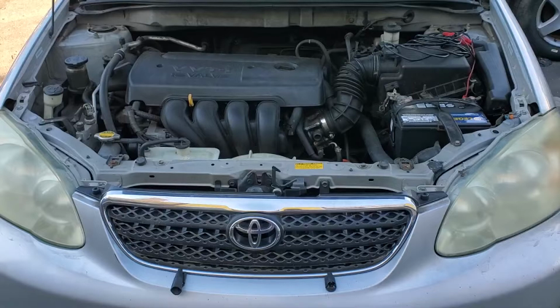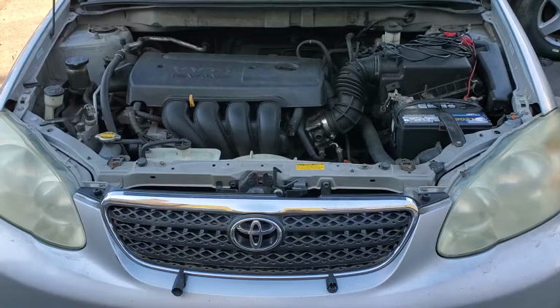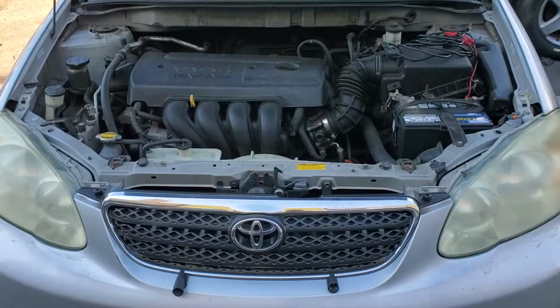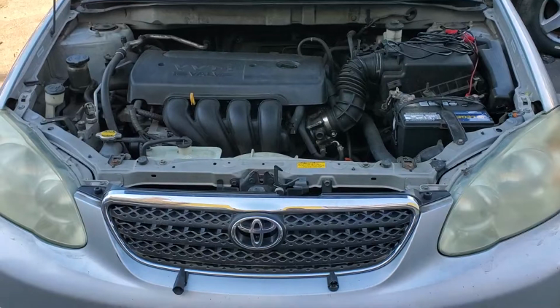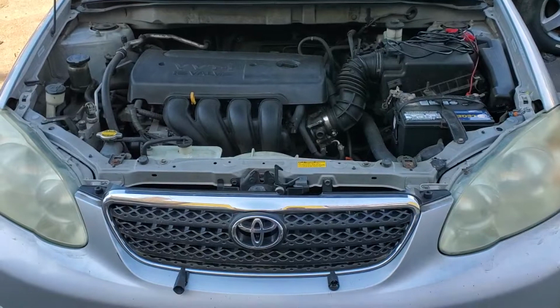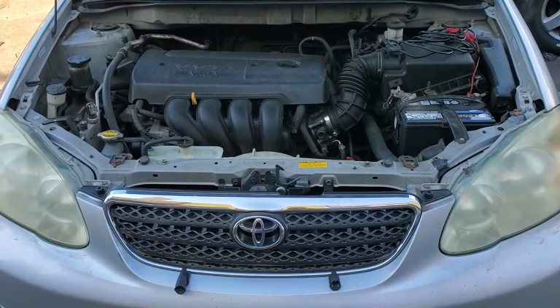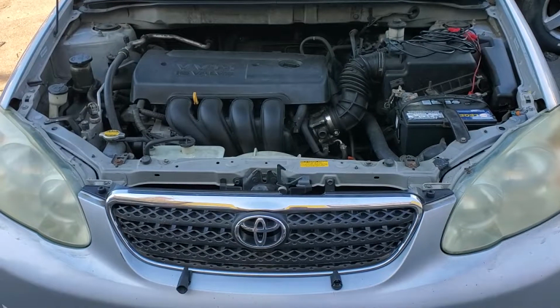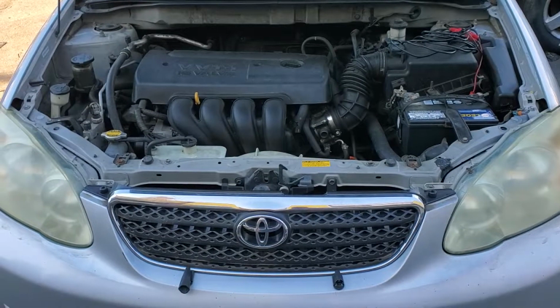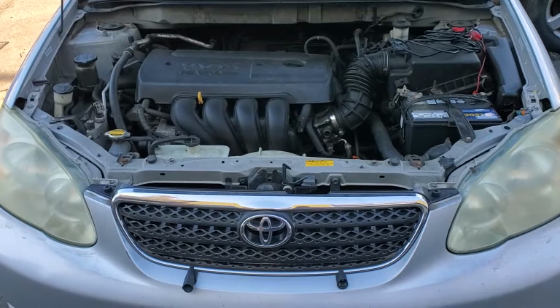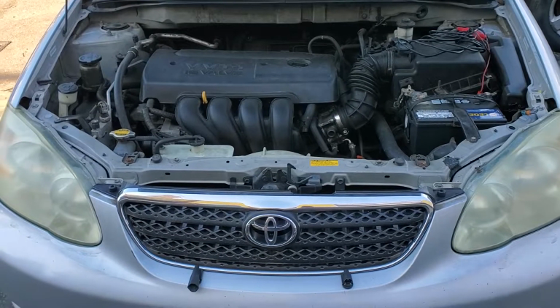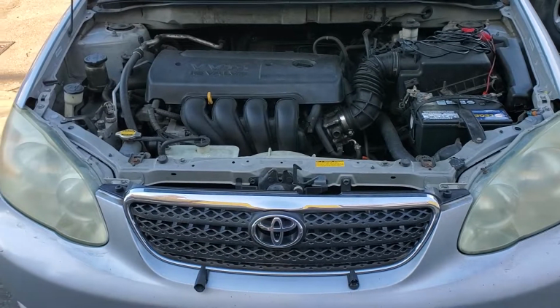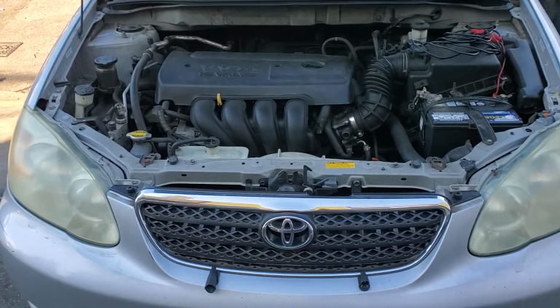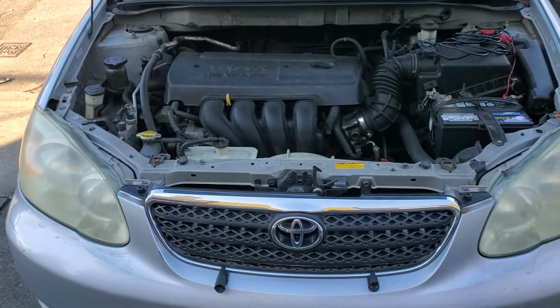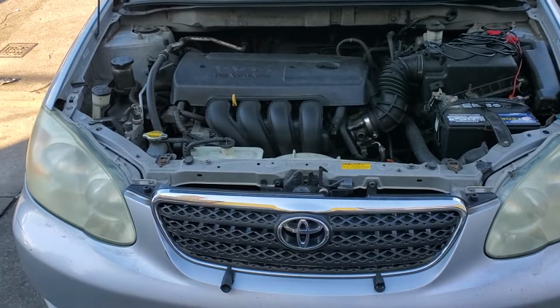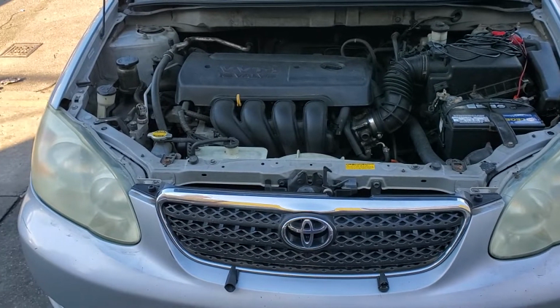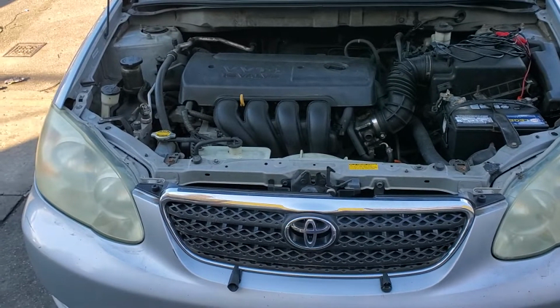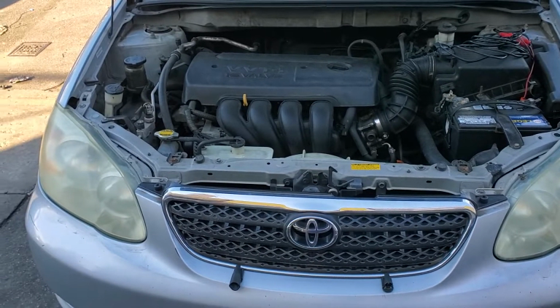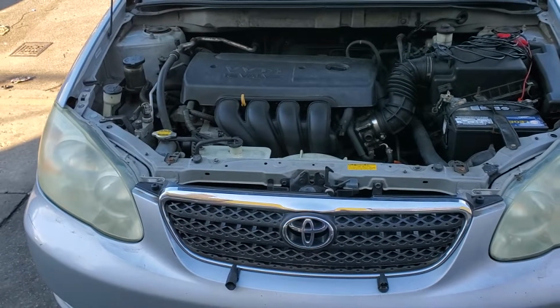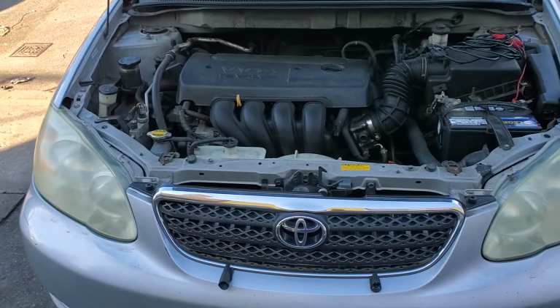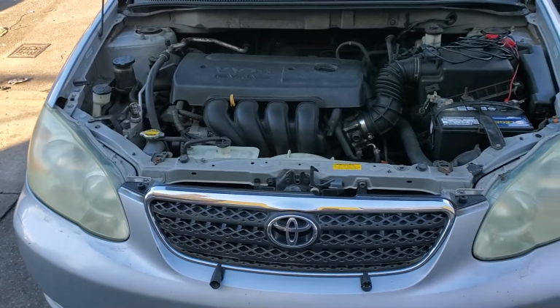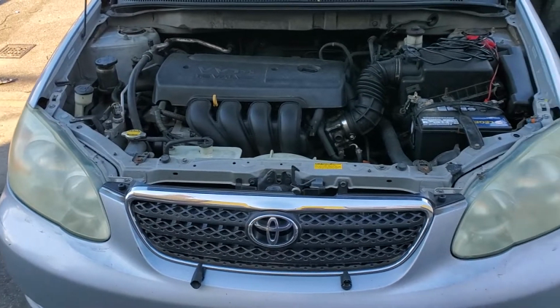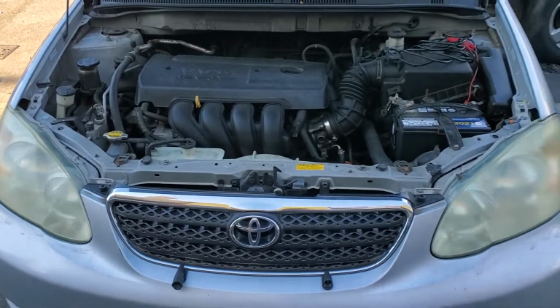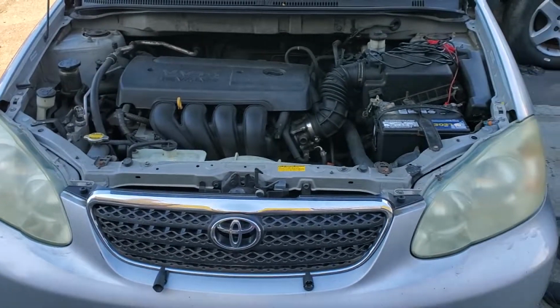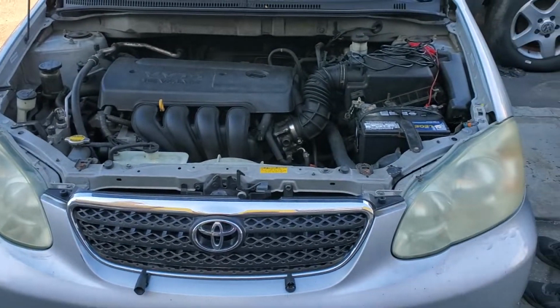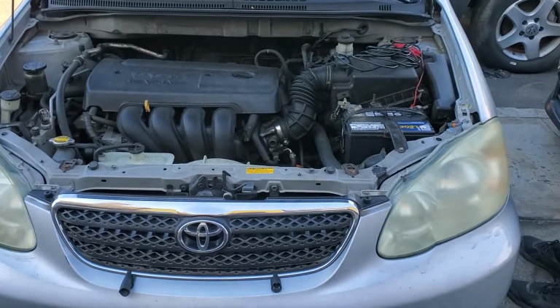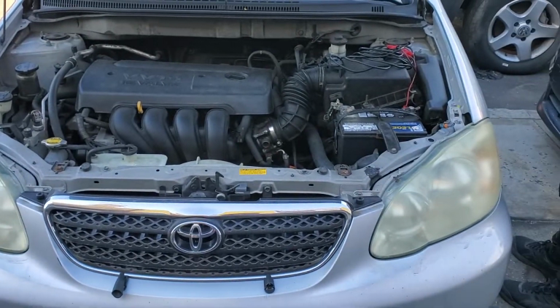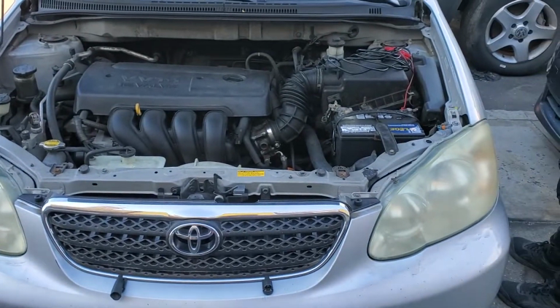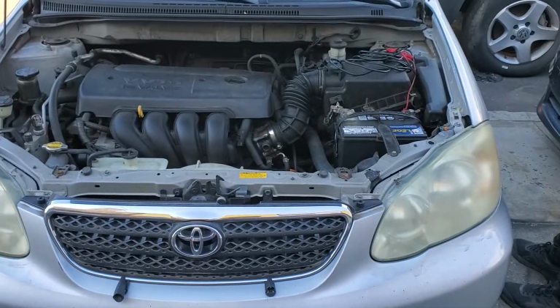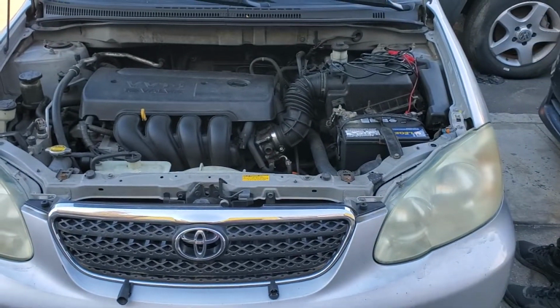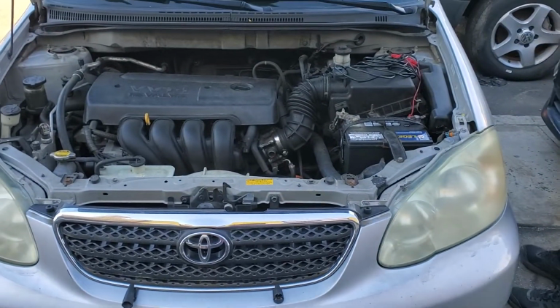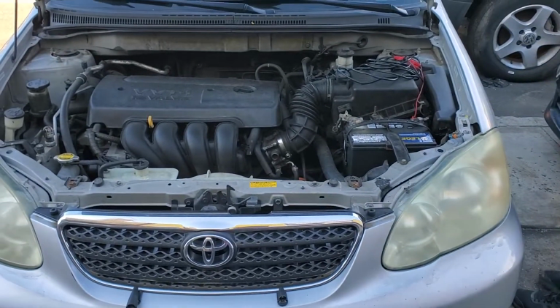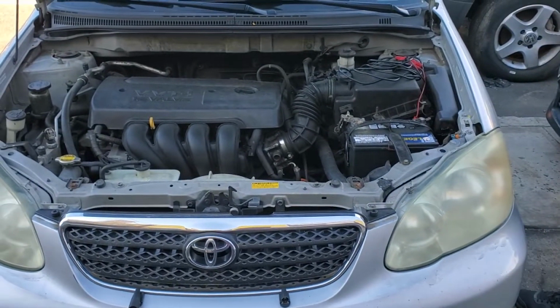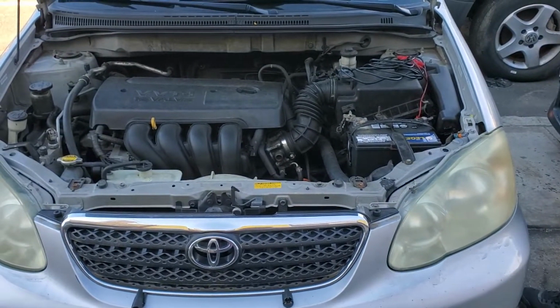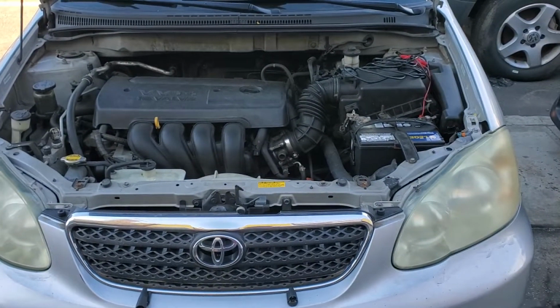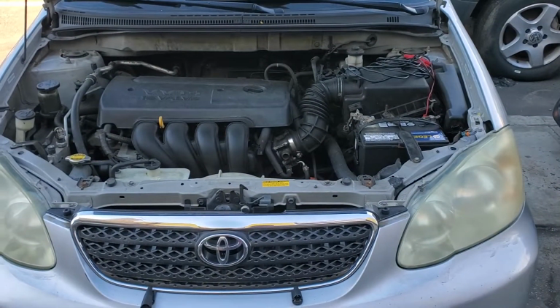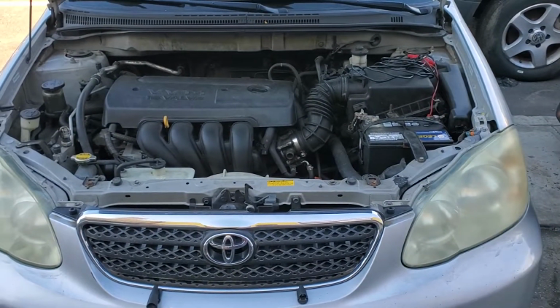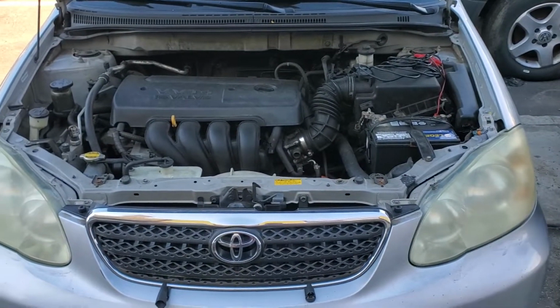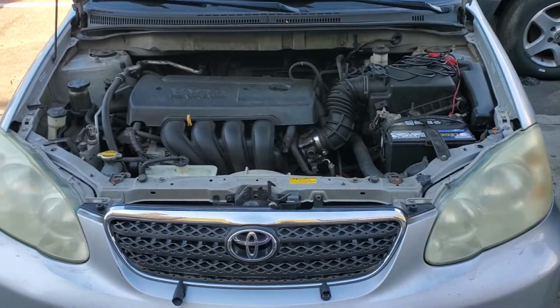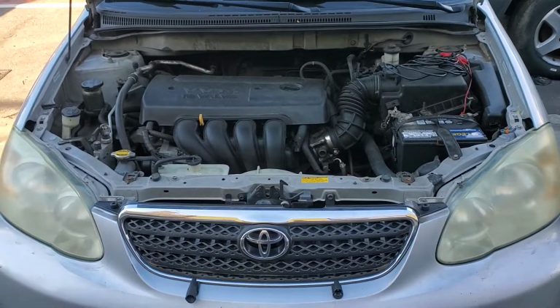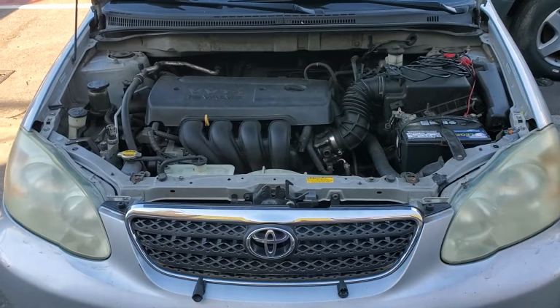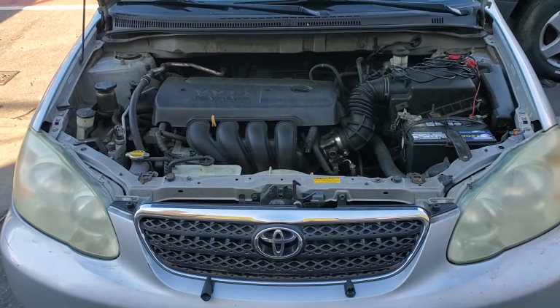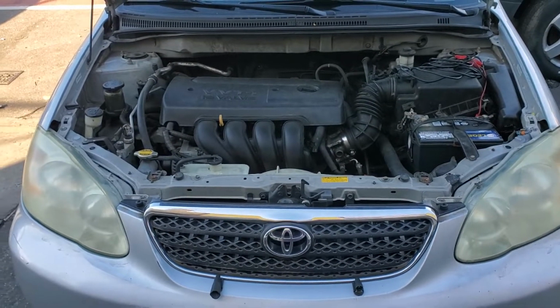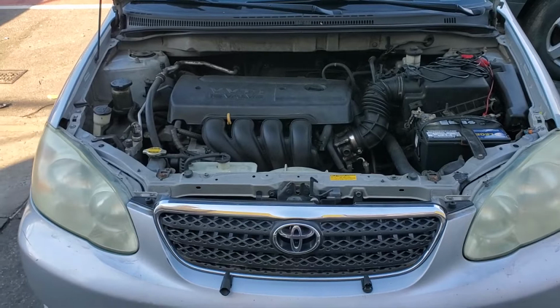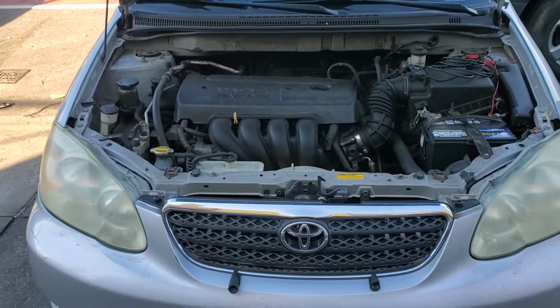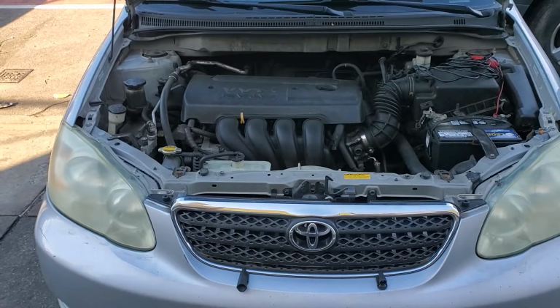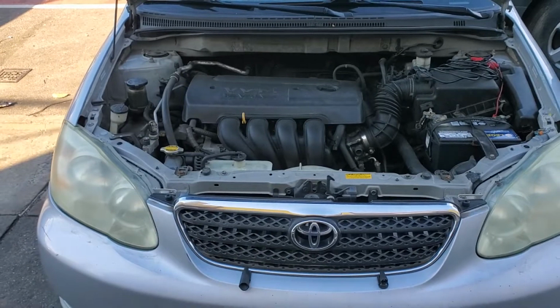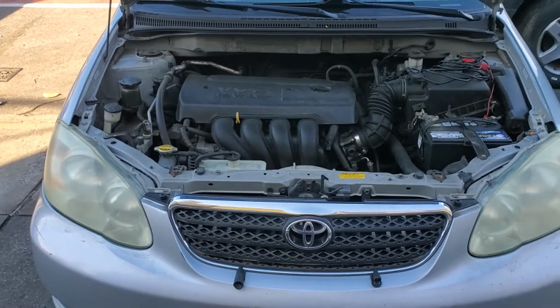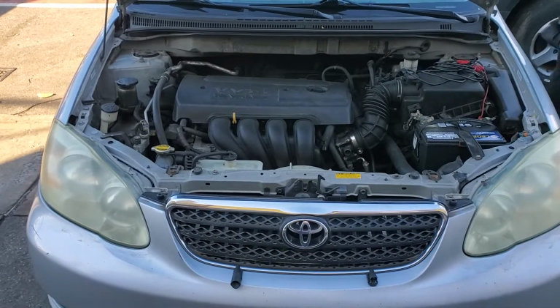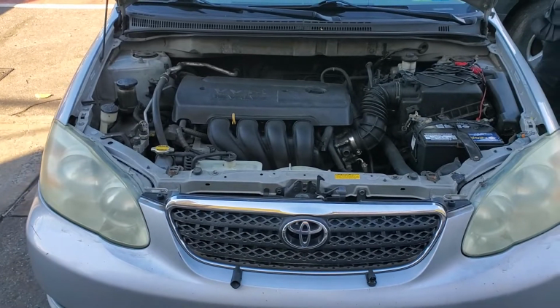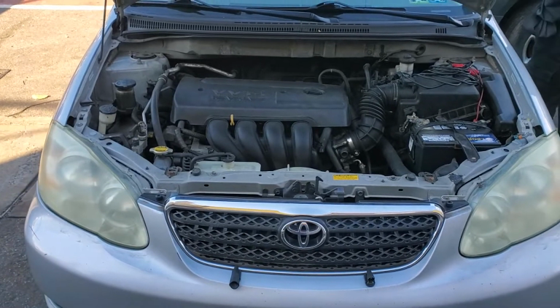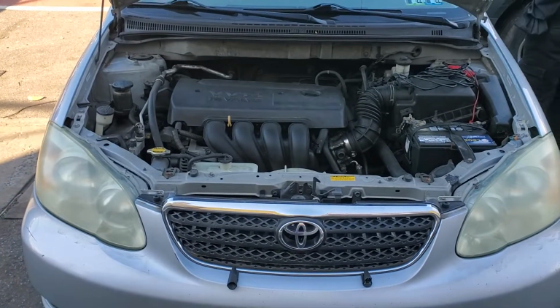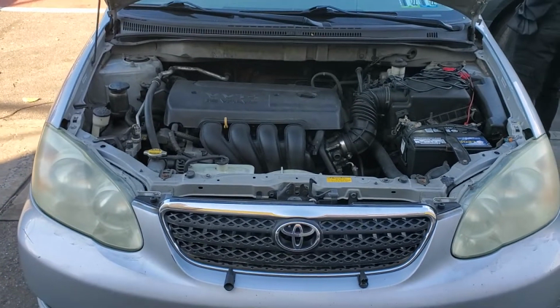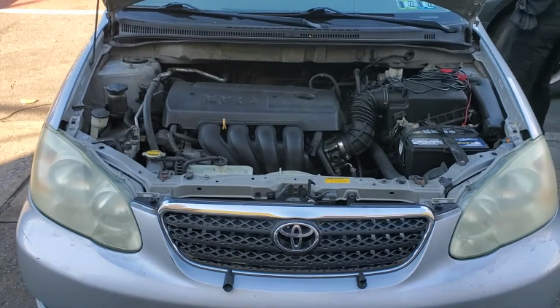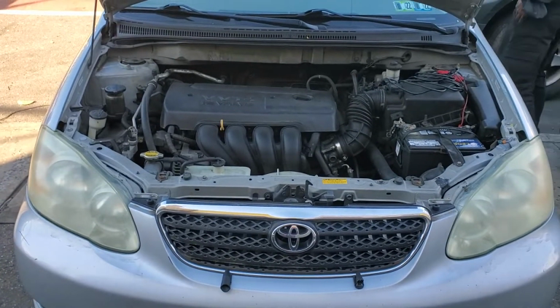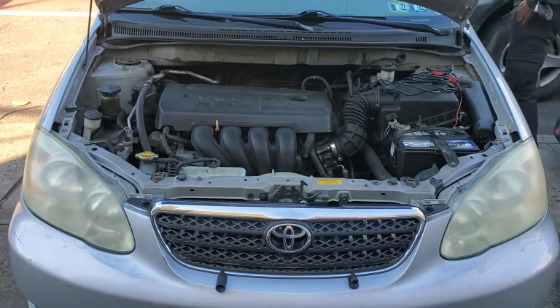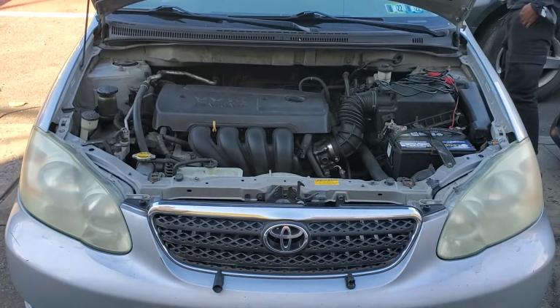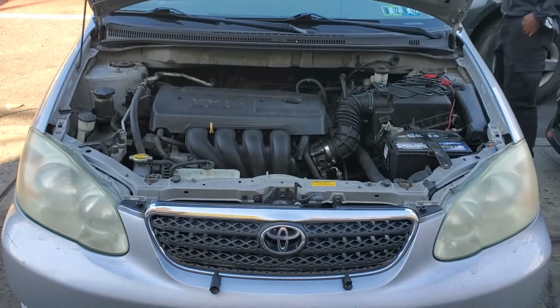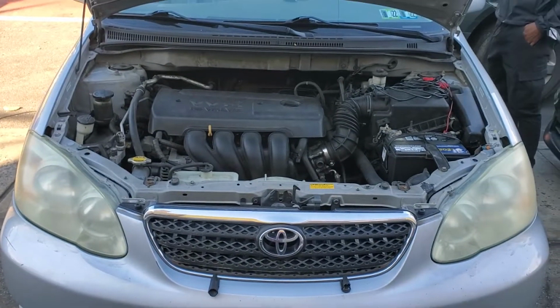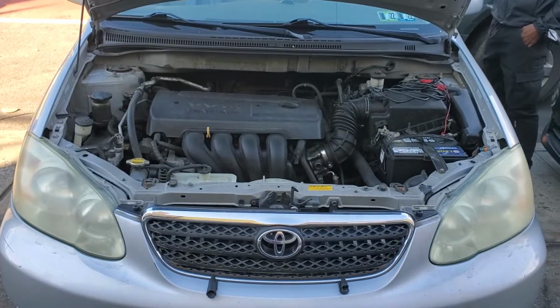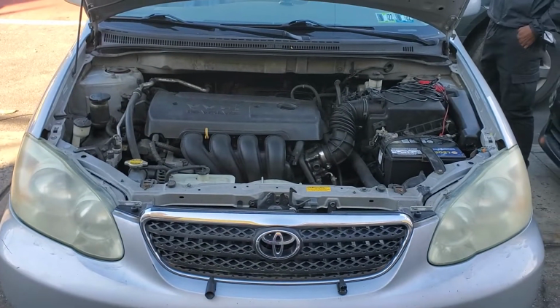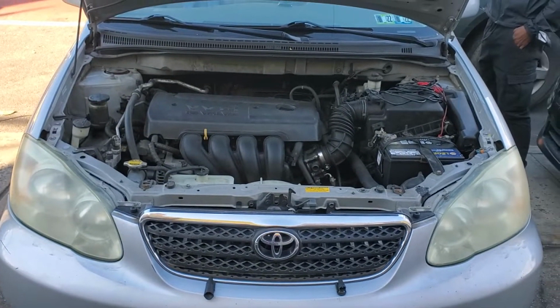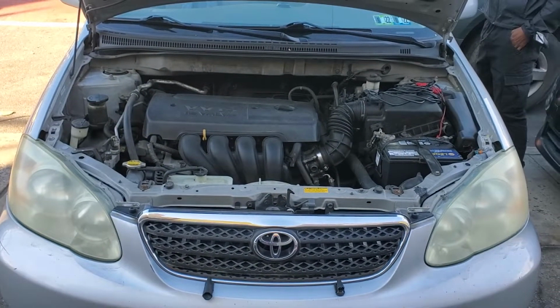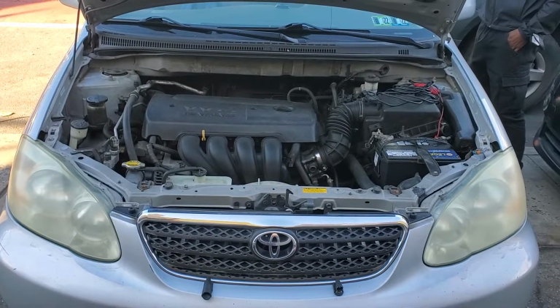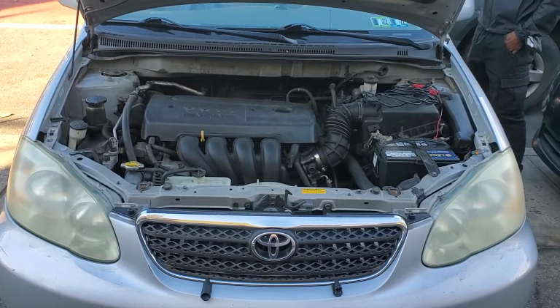Welcome to Best Car Fixes. This is Mohammed Haroon Idris. Can you put the headlight on? This is a Toyota Corolla 2006.